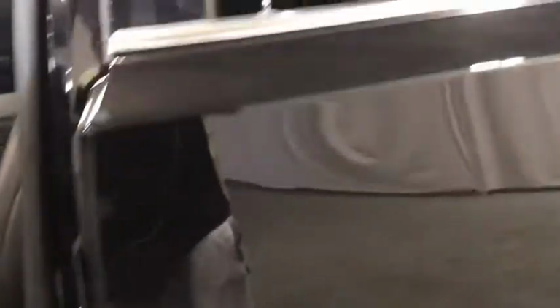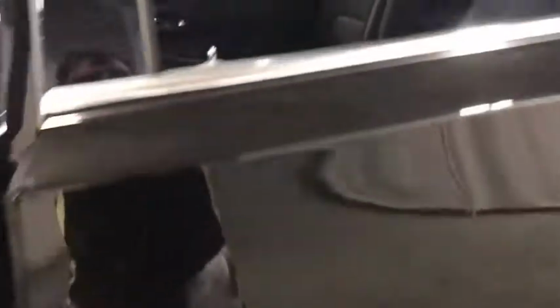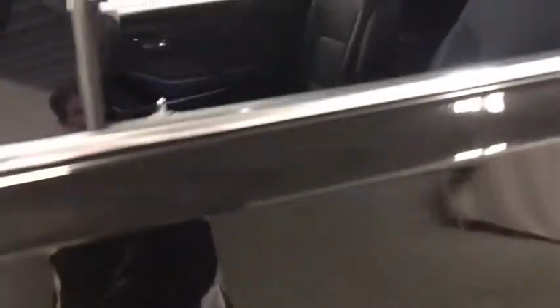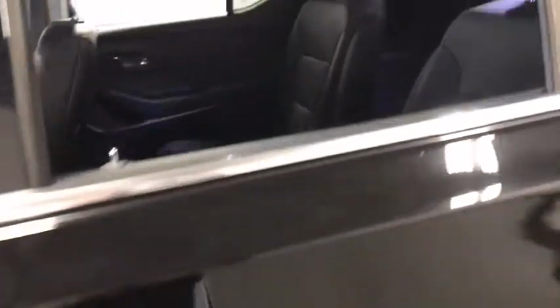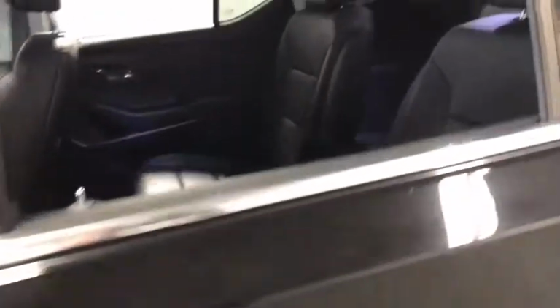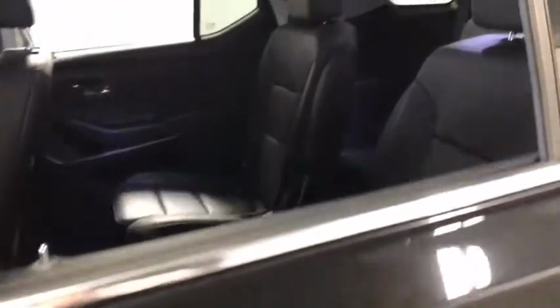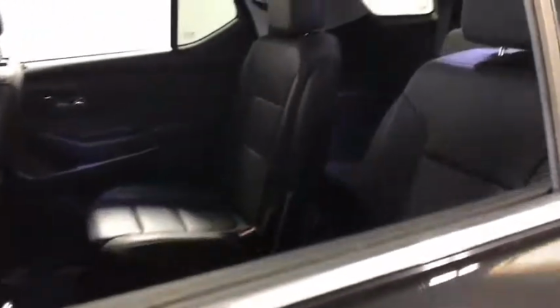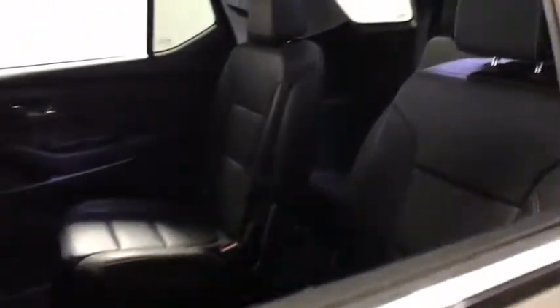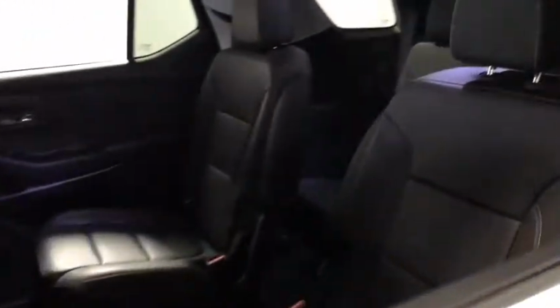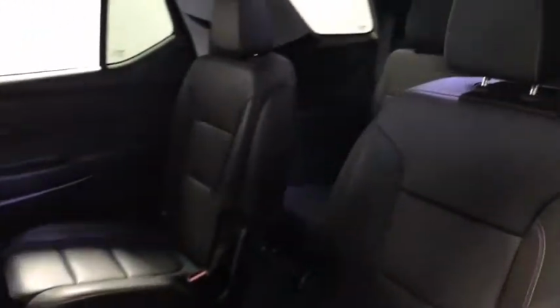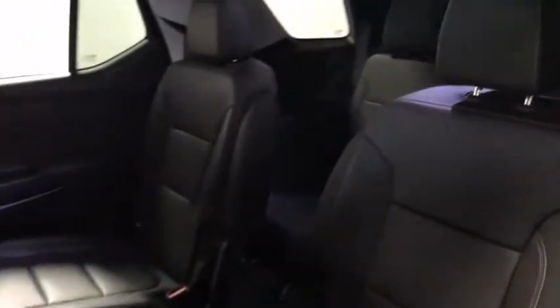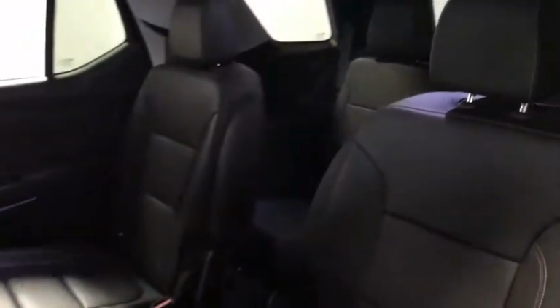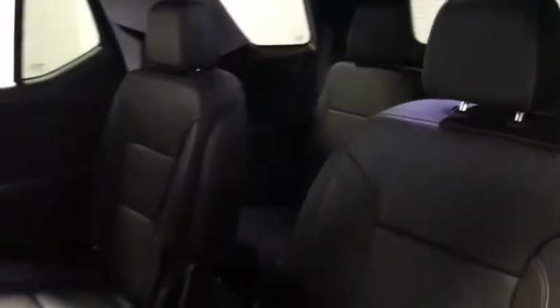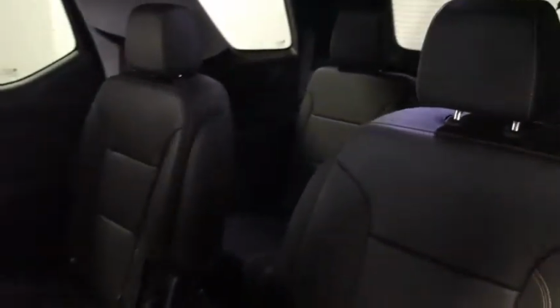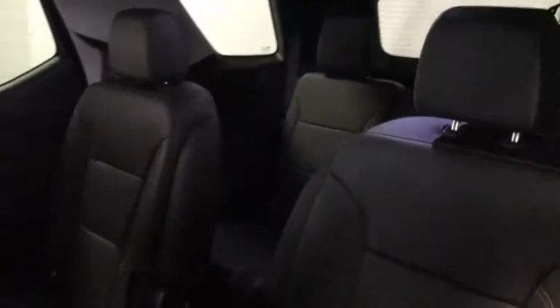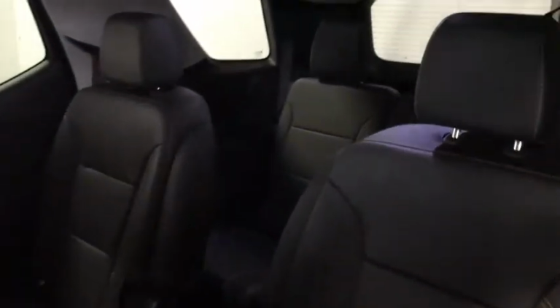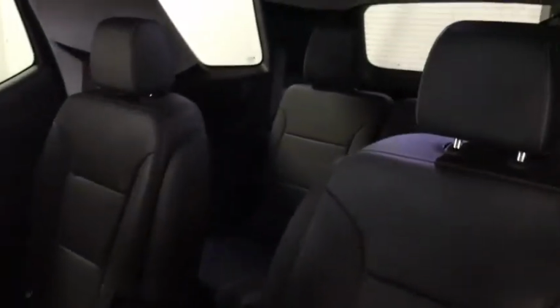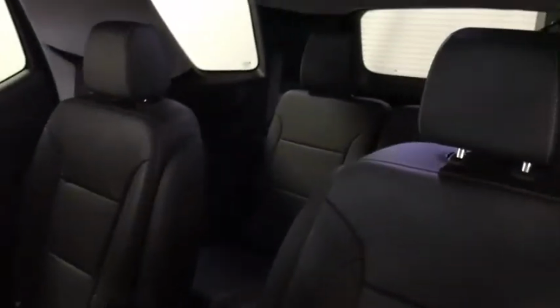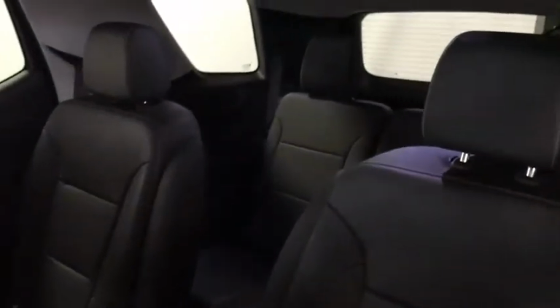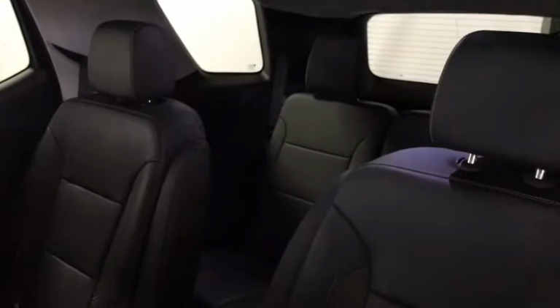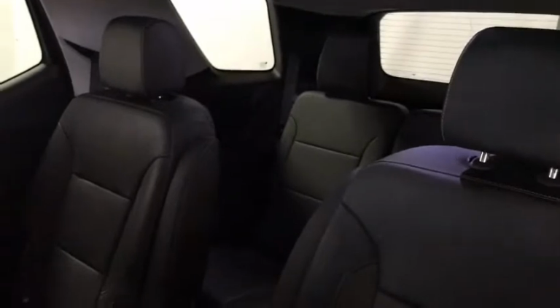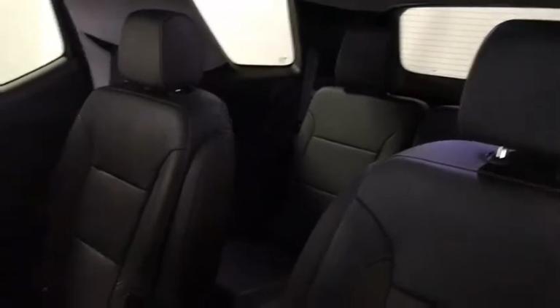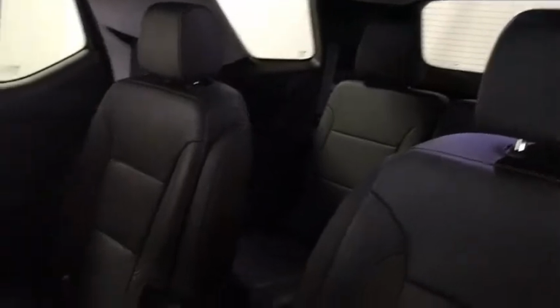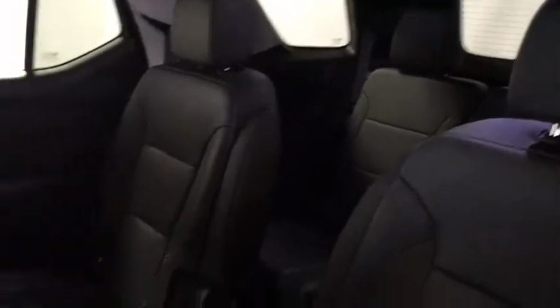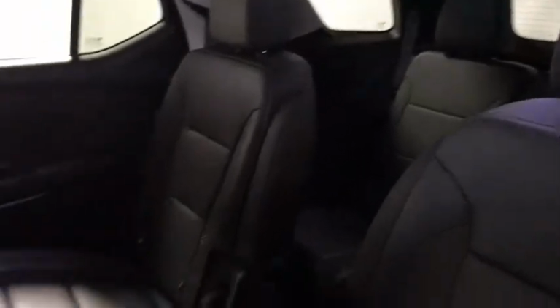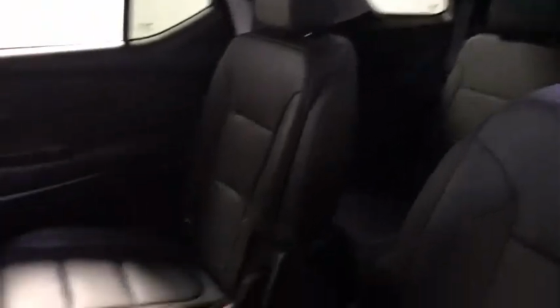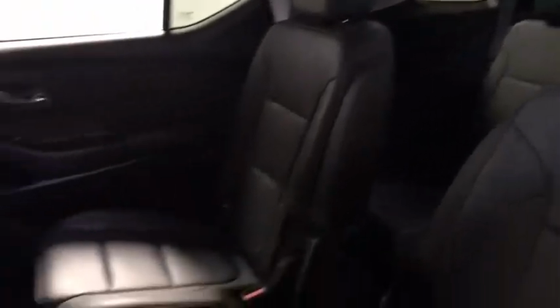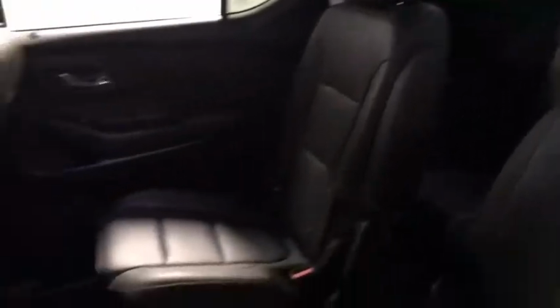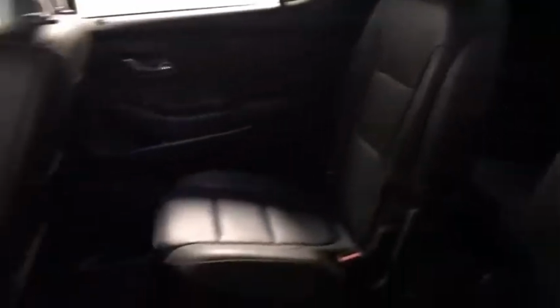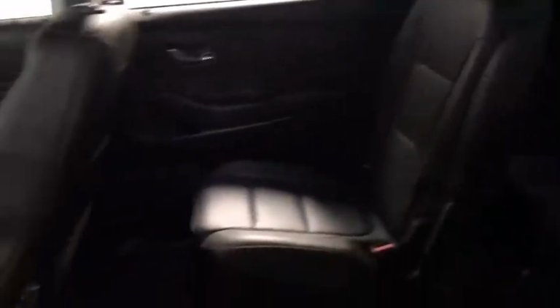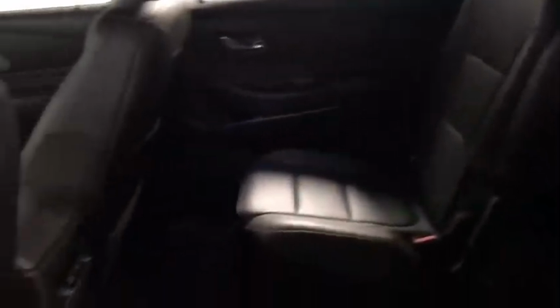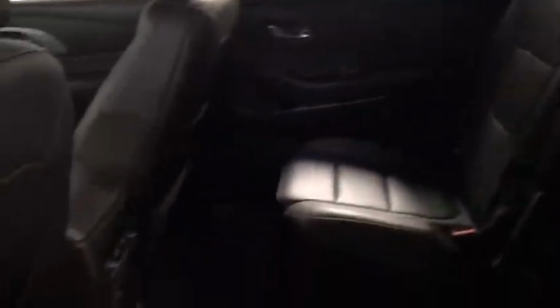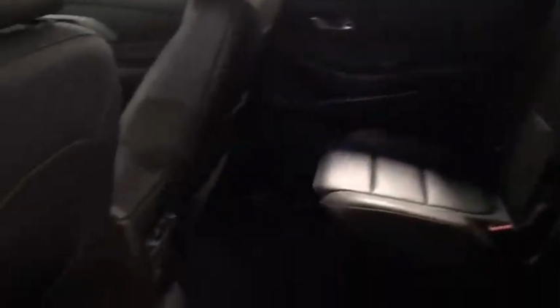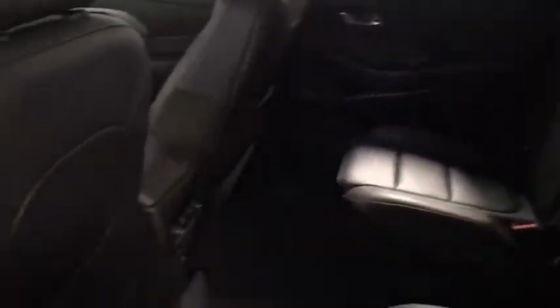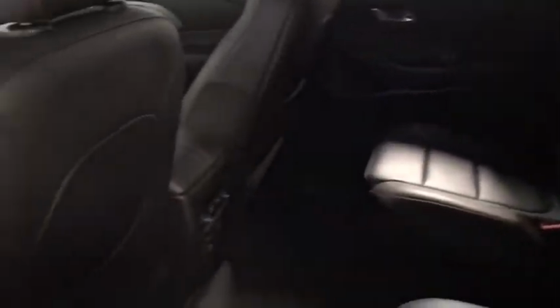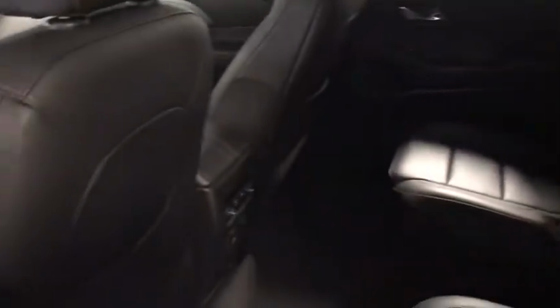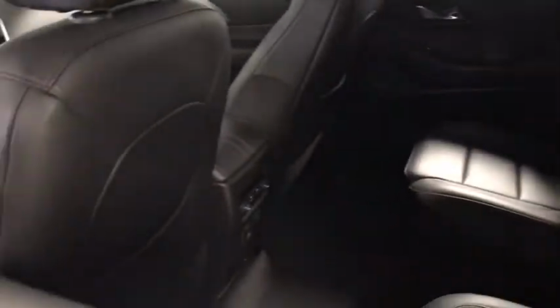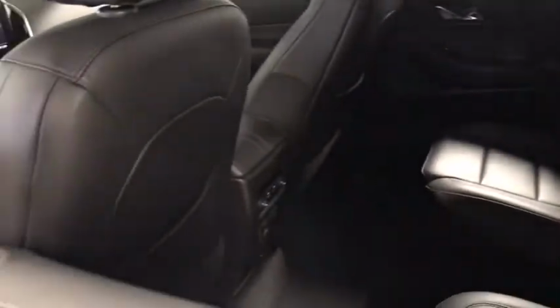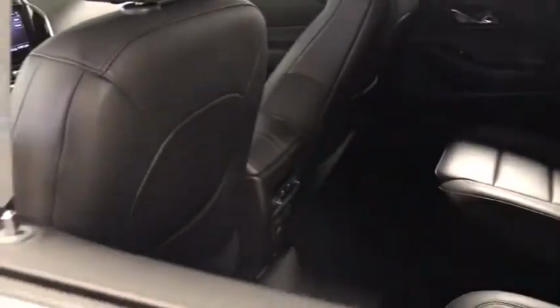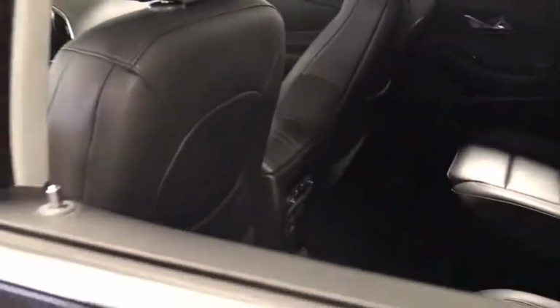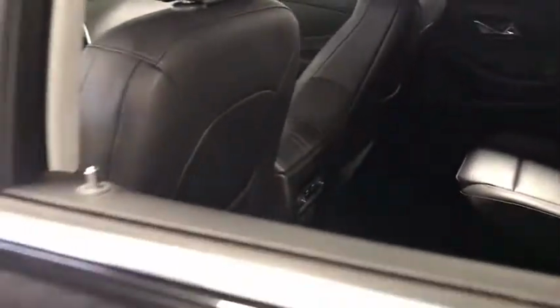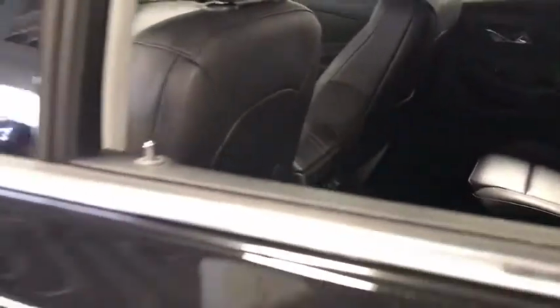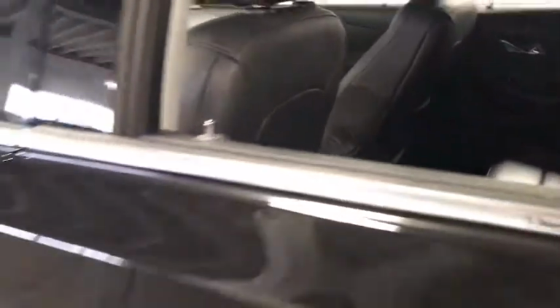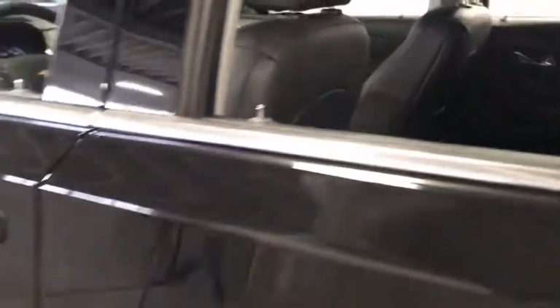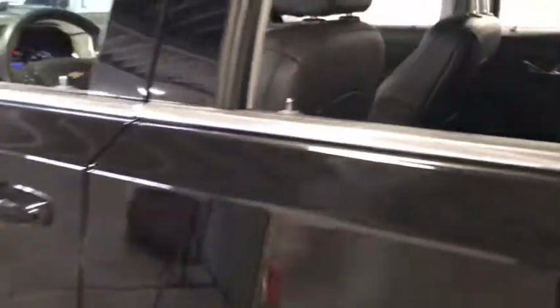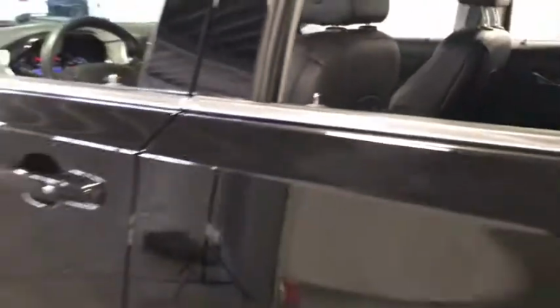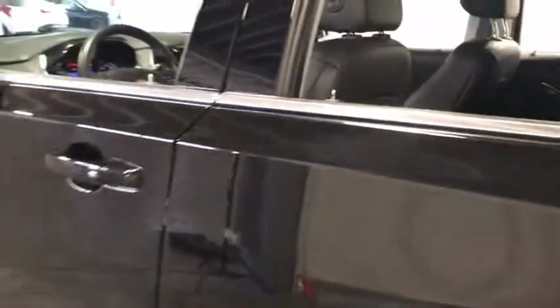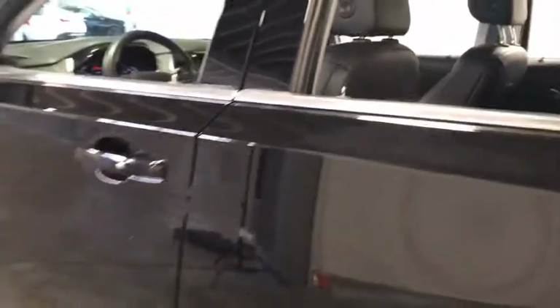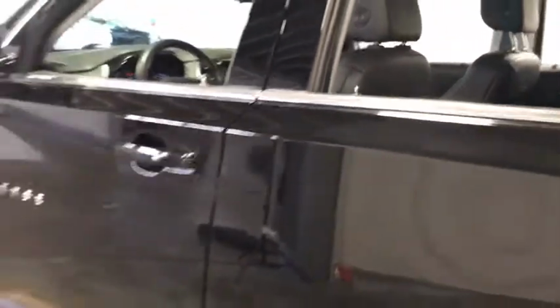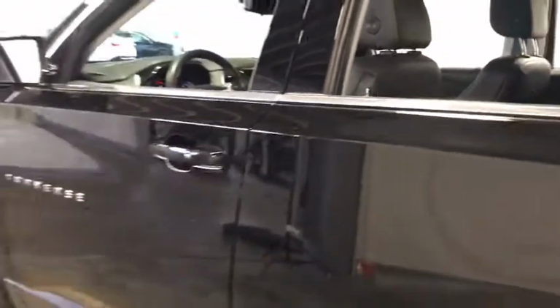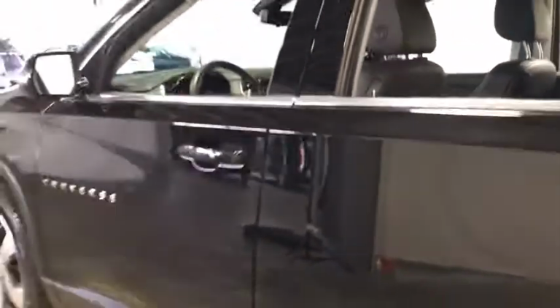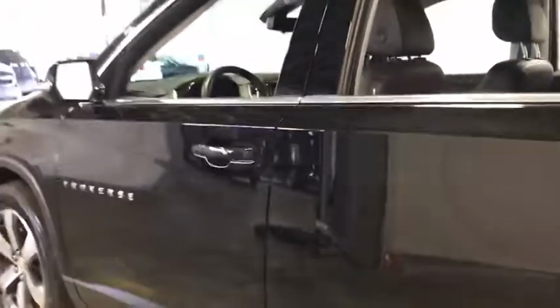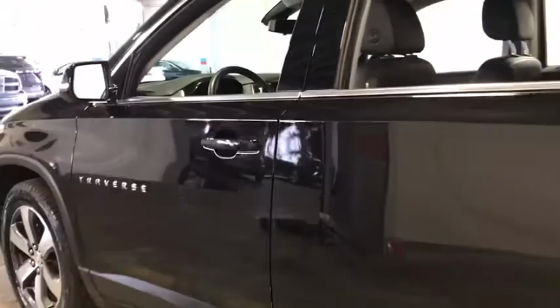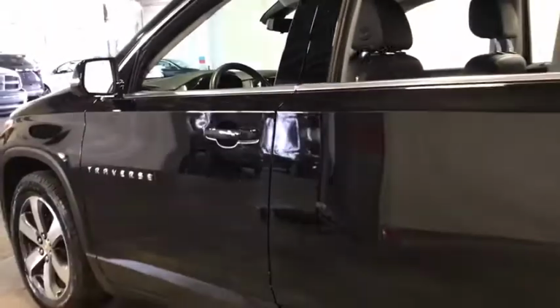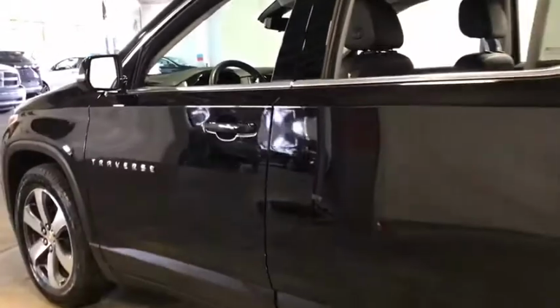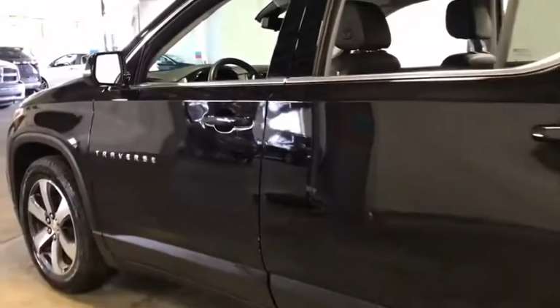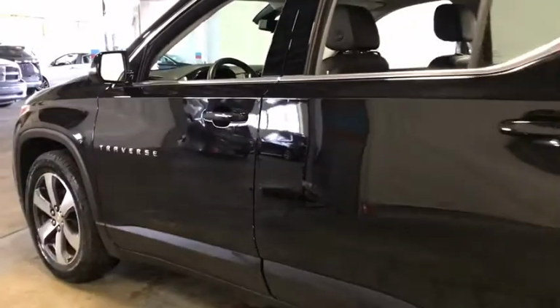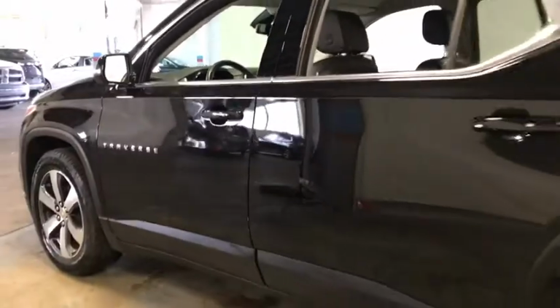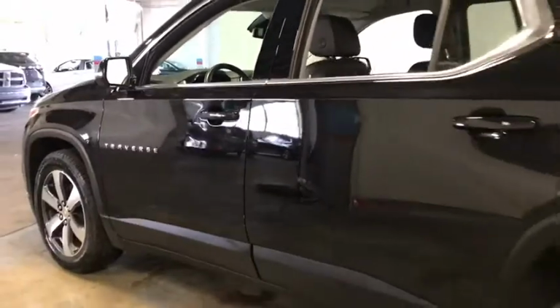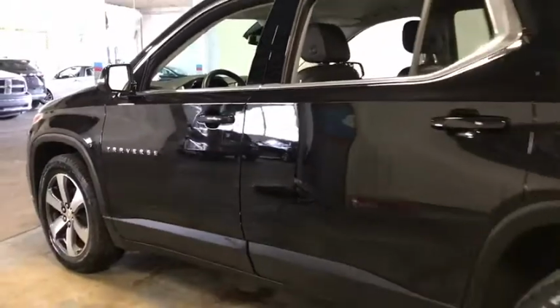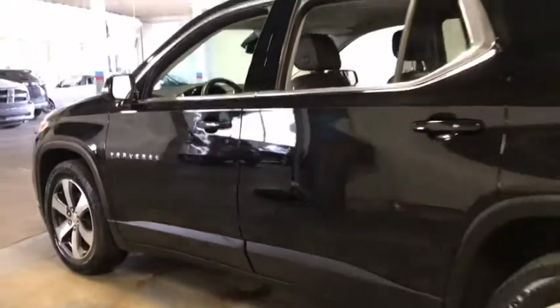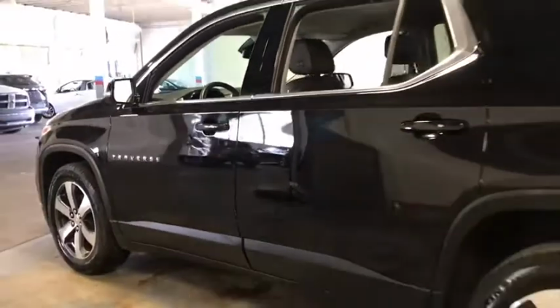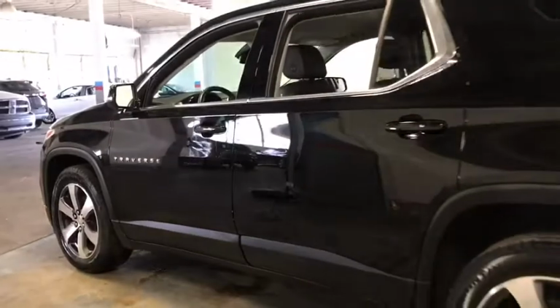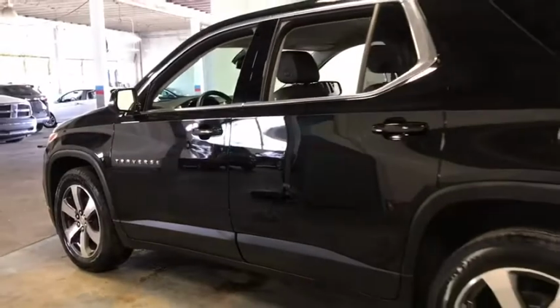Heated front seats, compass, security system, power windows, rear window defroster, trip computer, tachometer, brake assist.